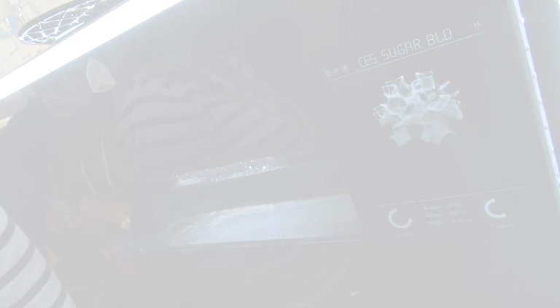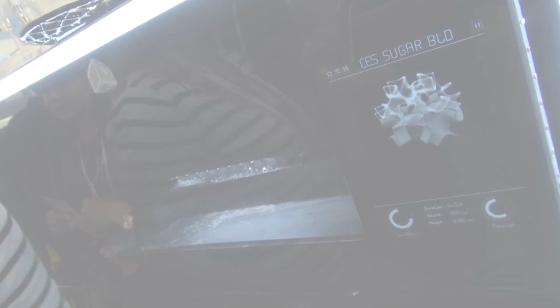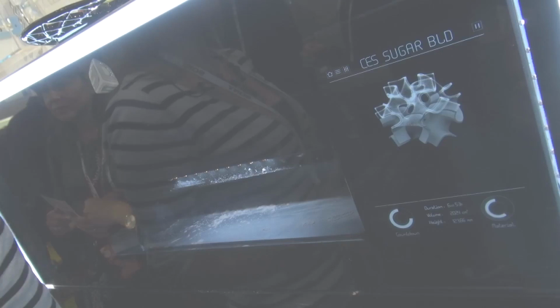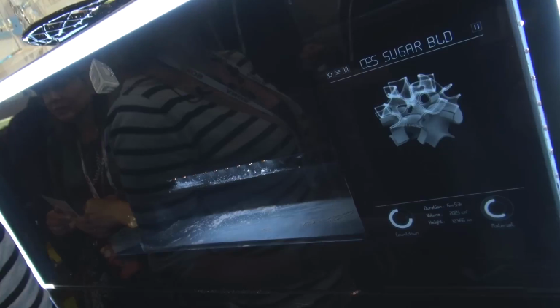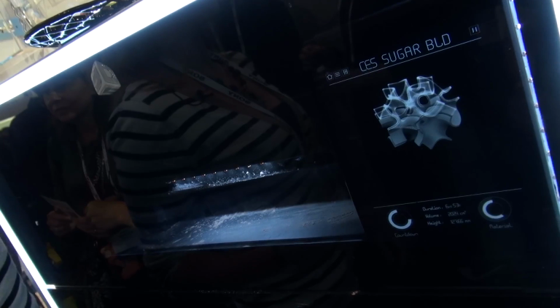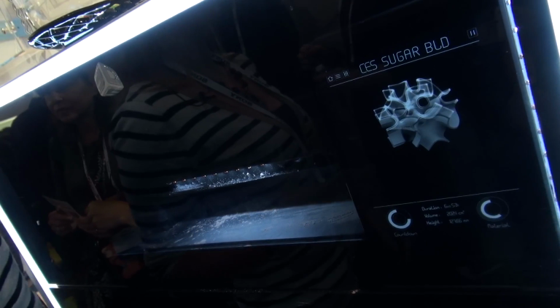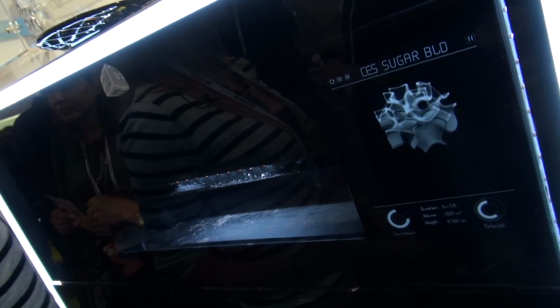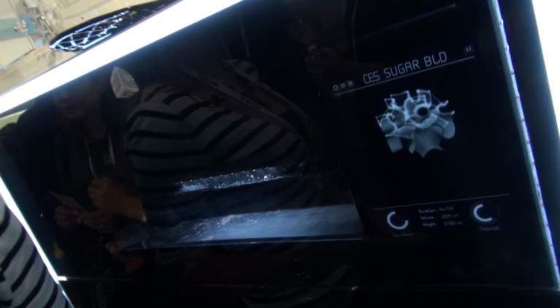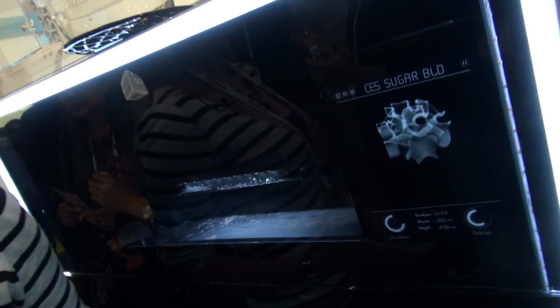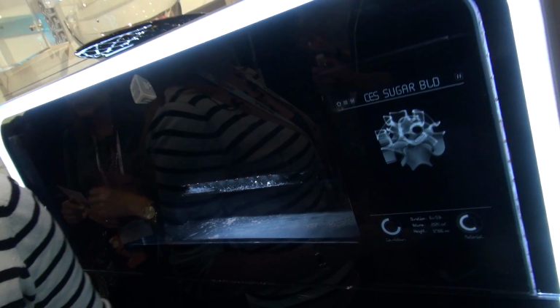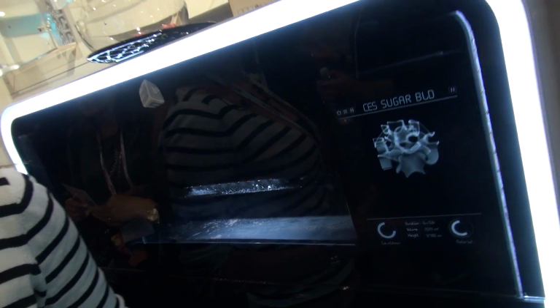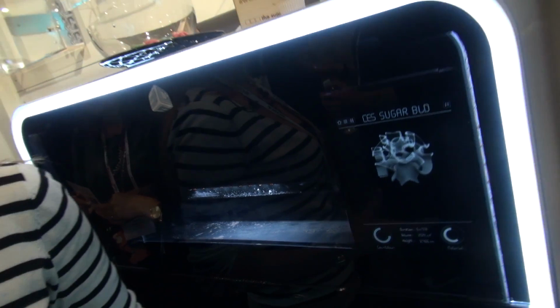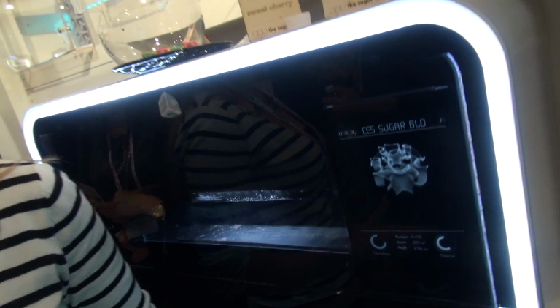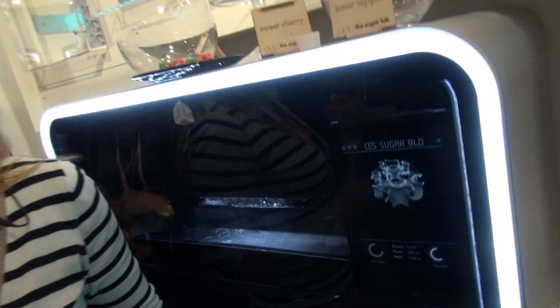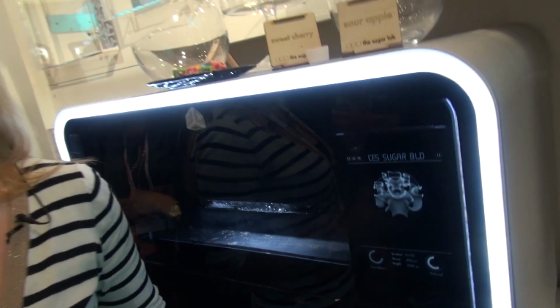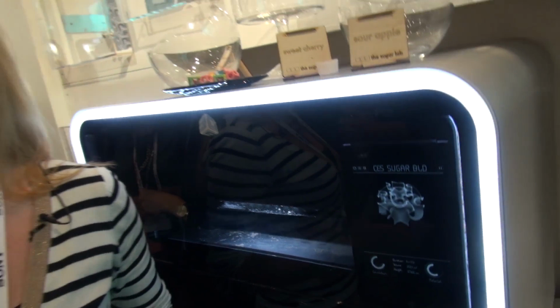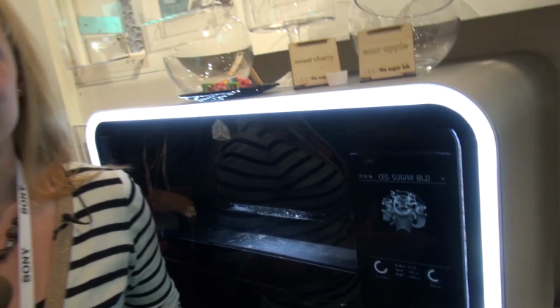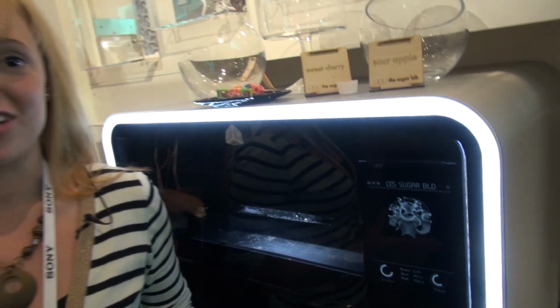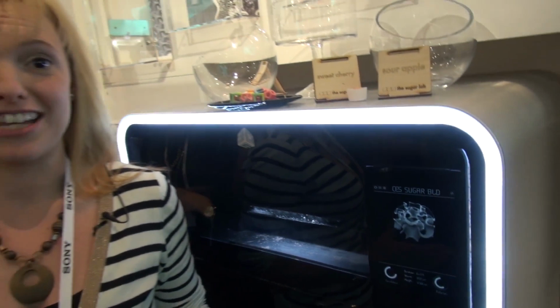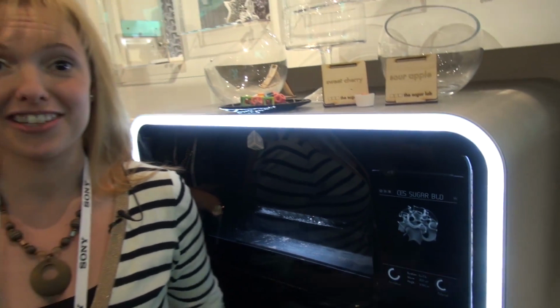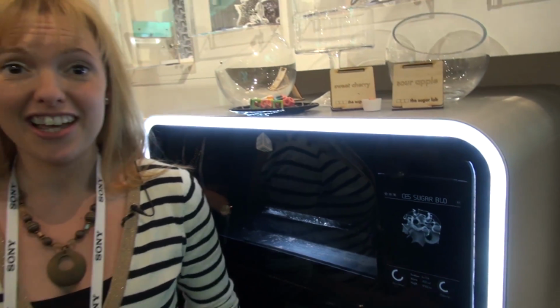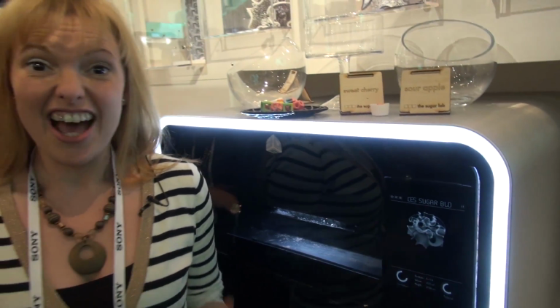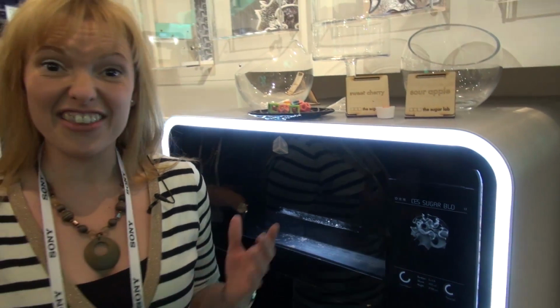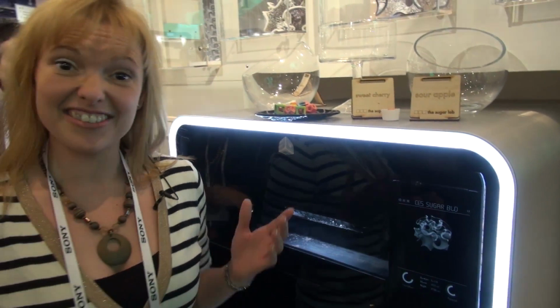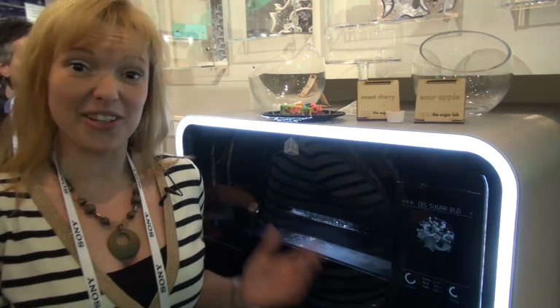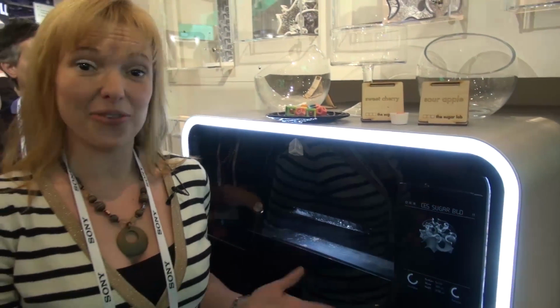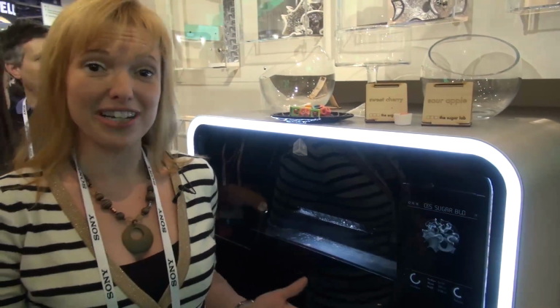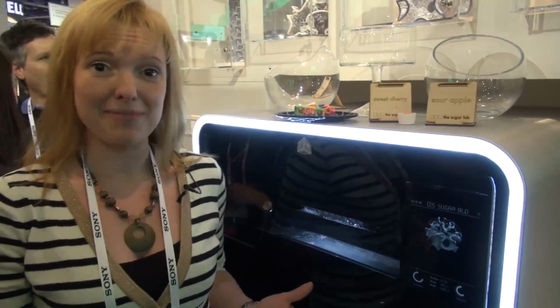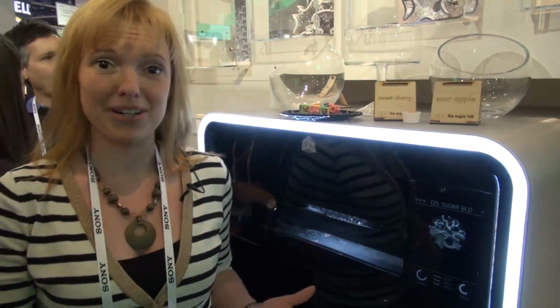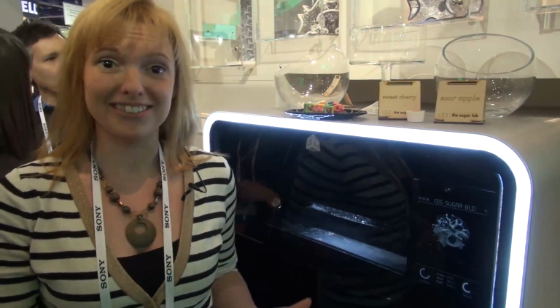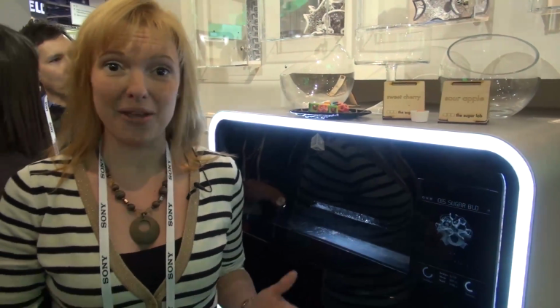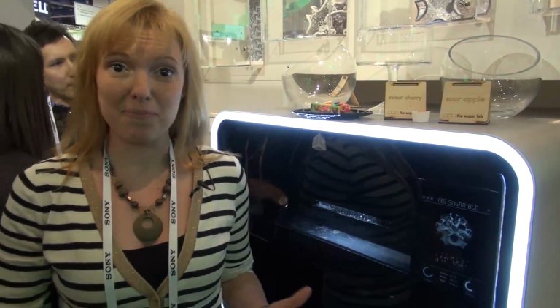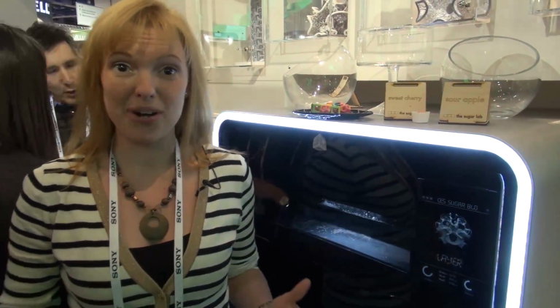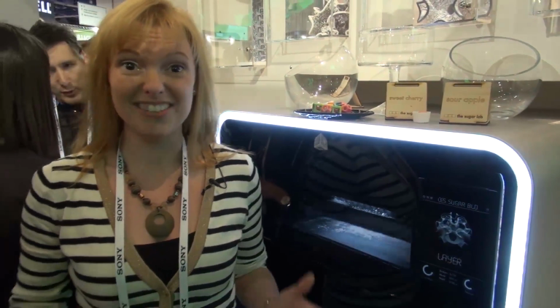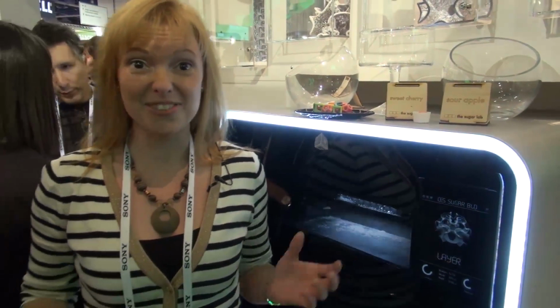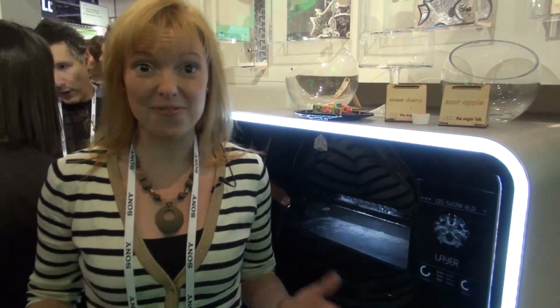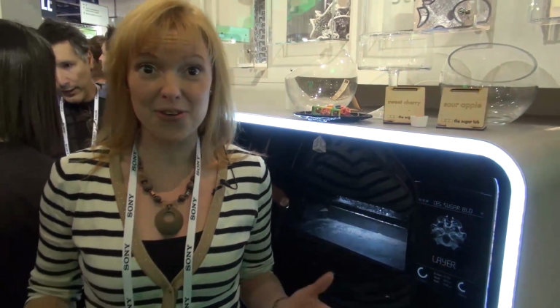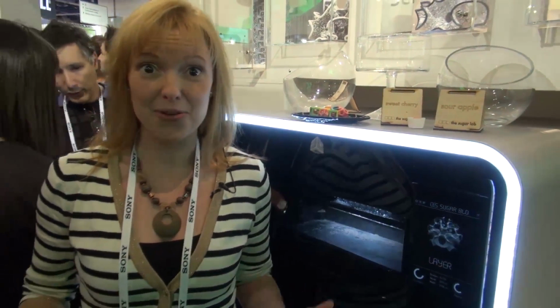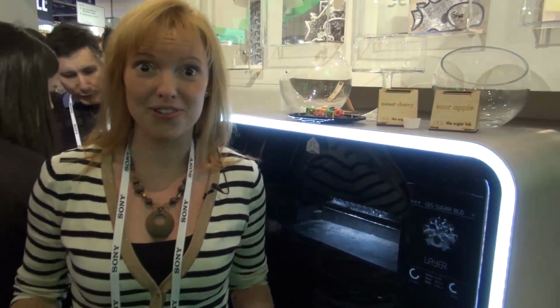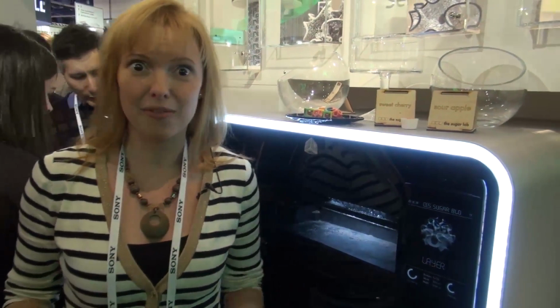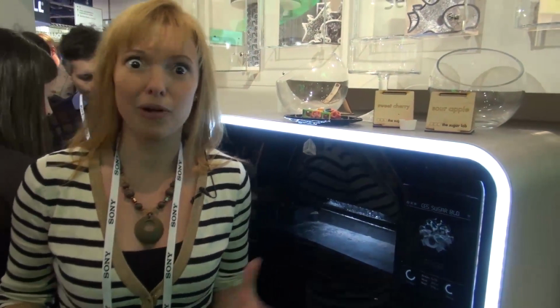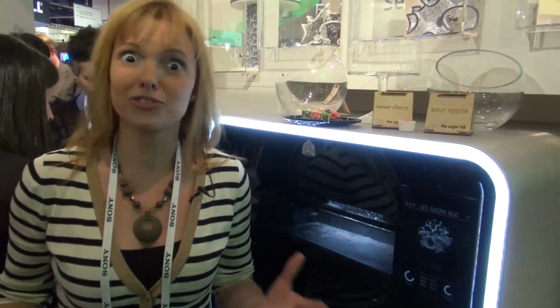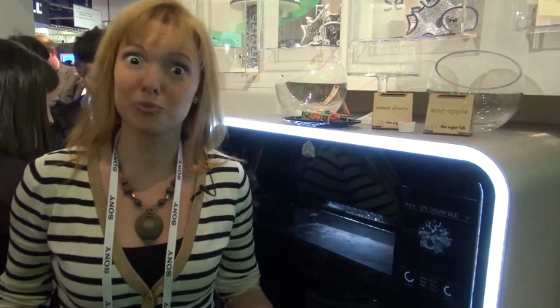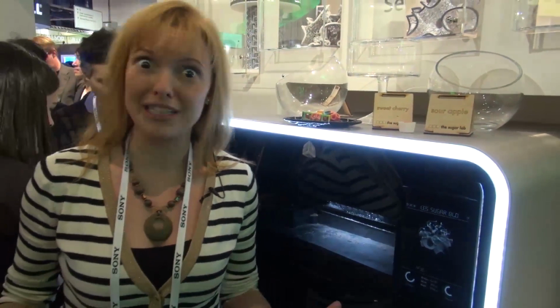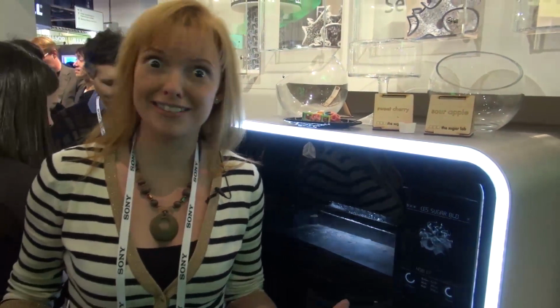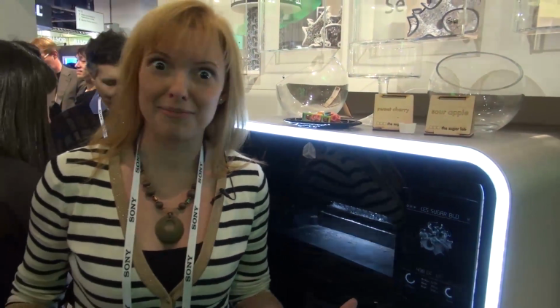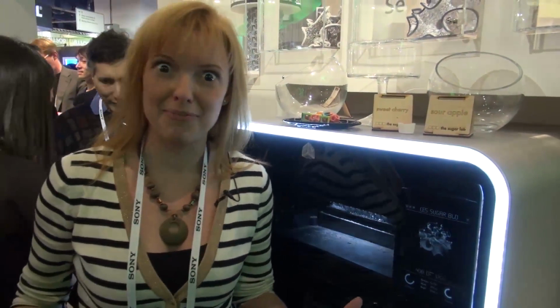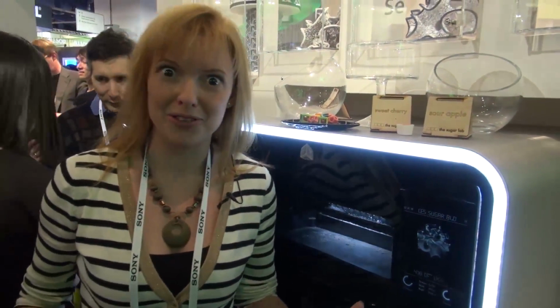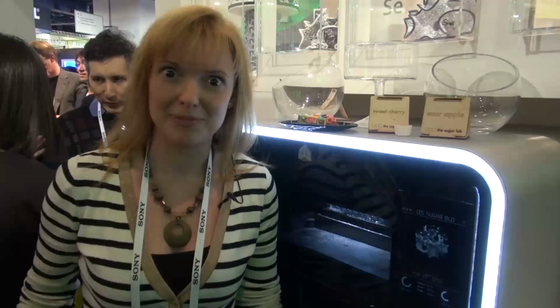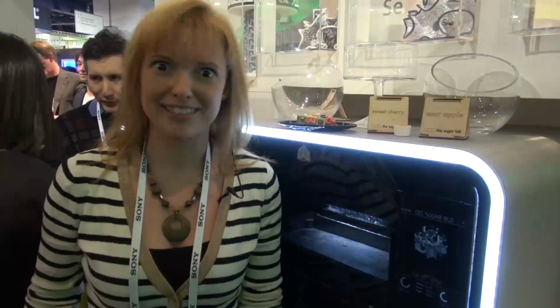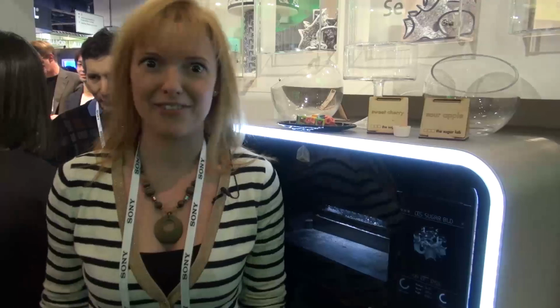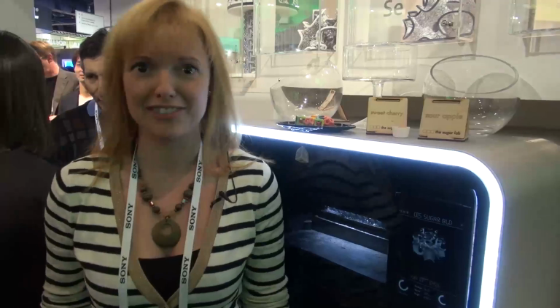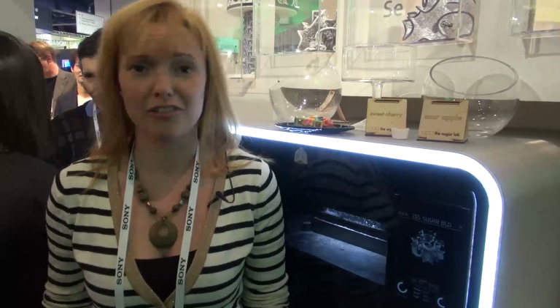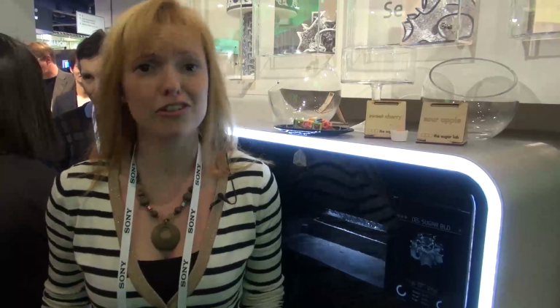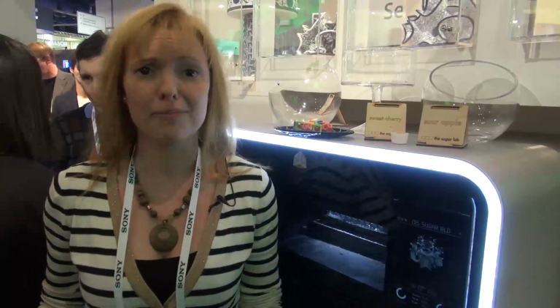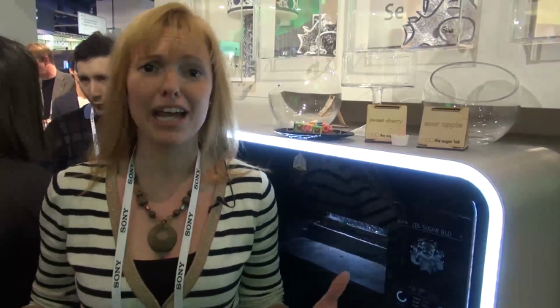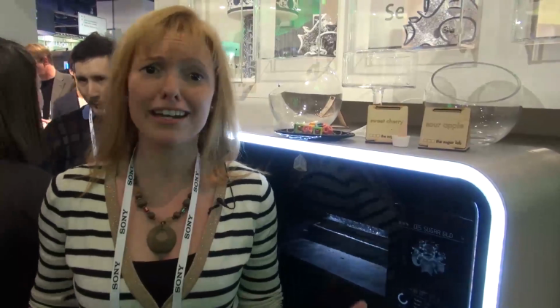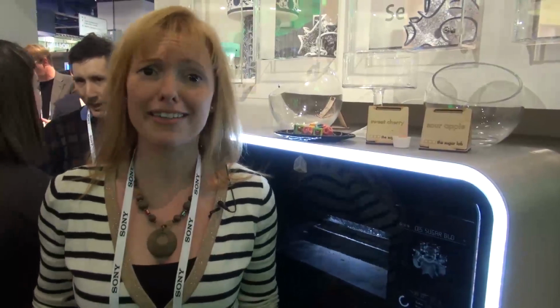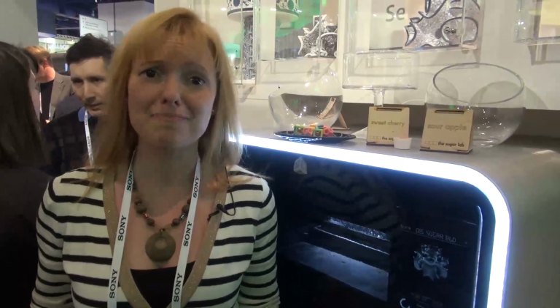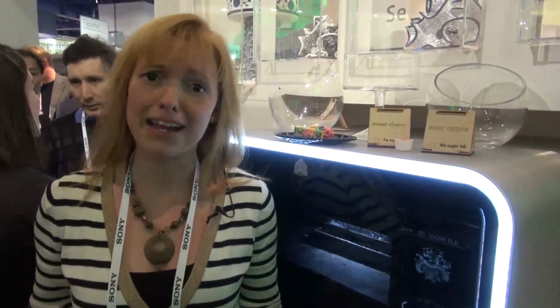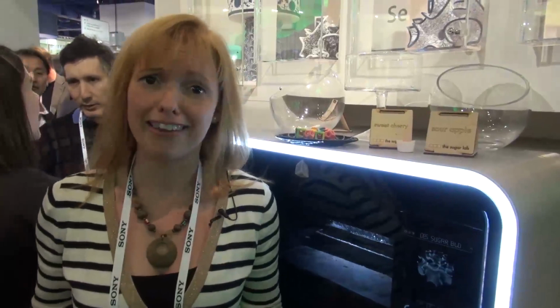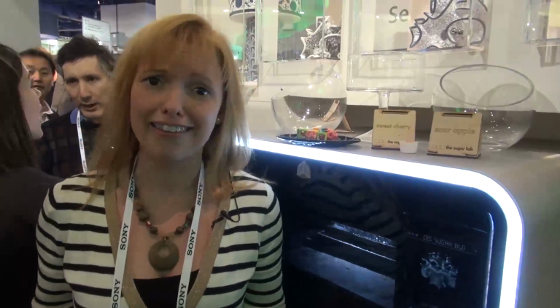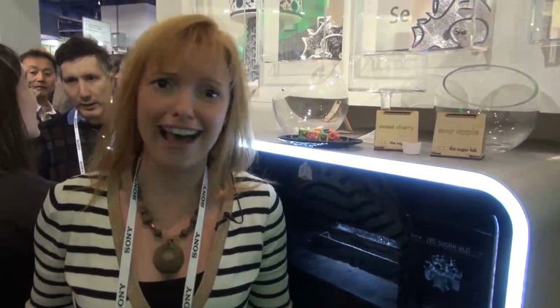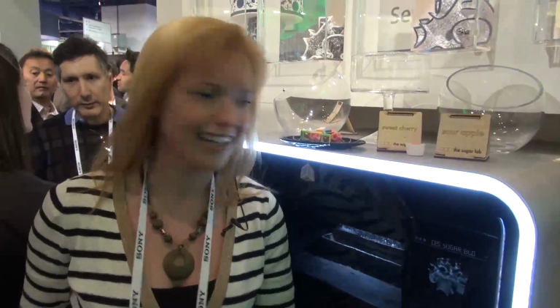This is a 3D Systems ChefJet, and this is a 3D printer that prints food — sweets to be more specific. So could there be anything better than that?